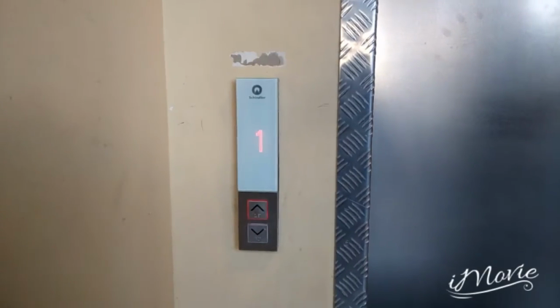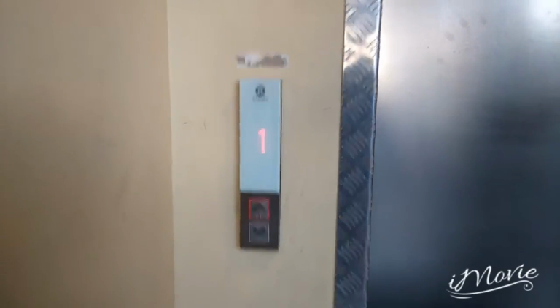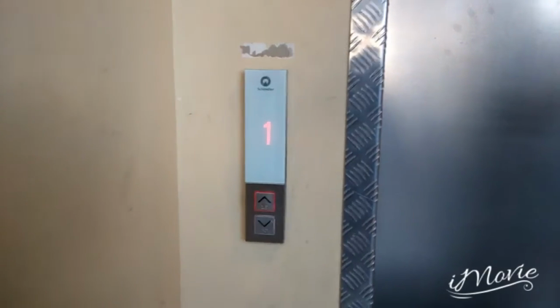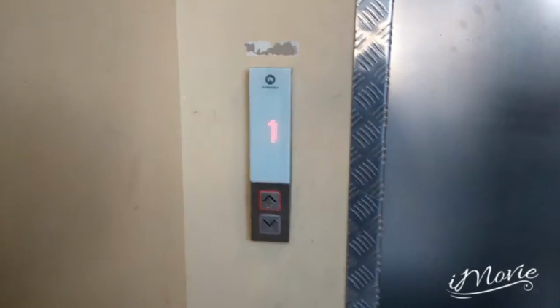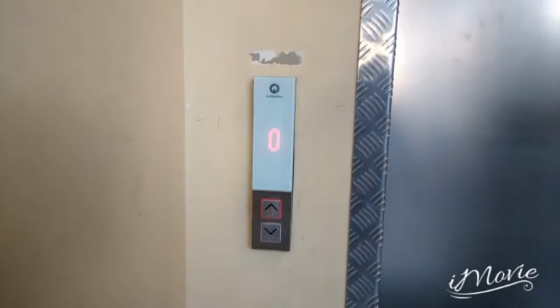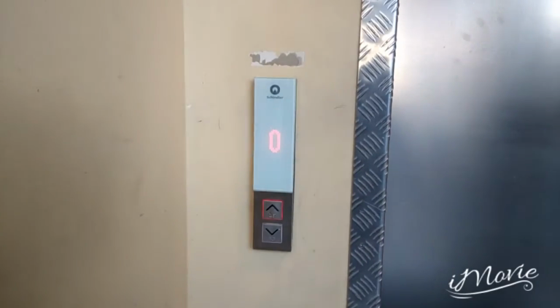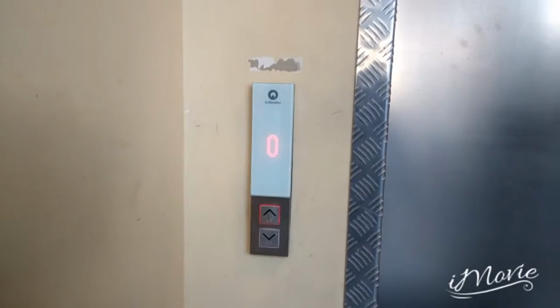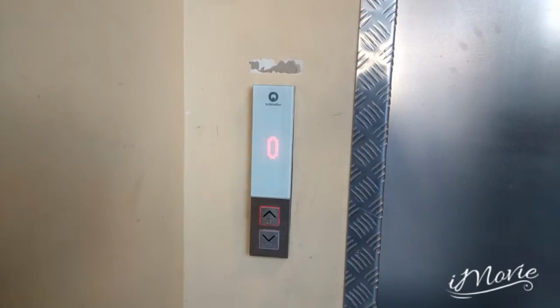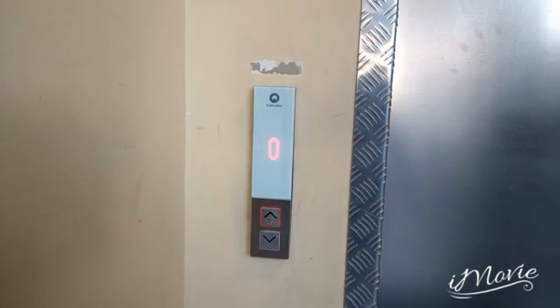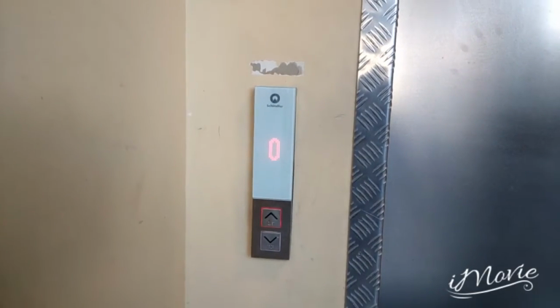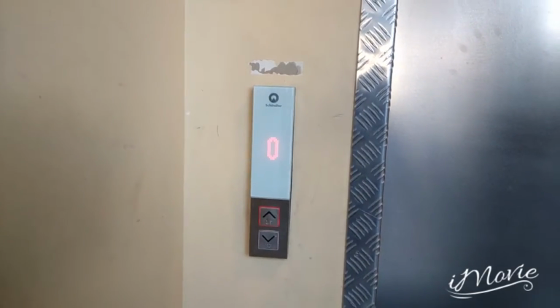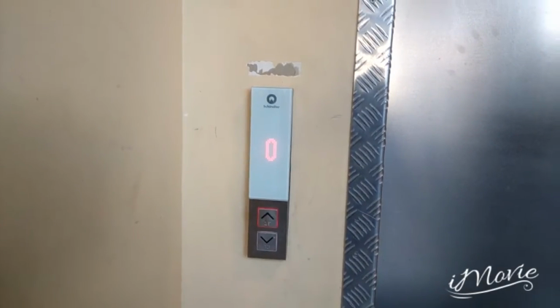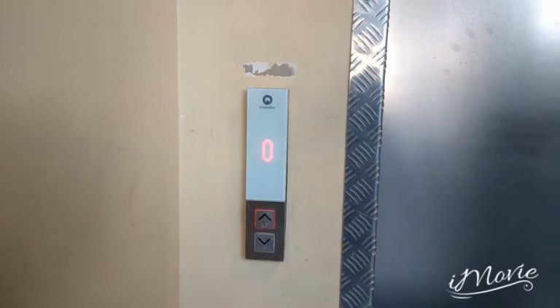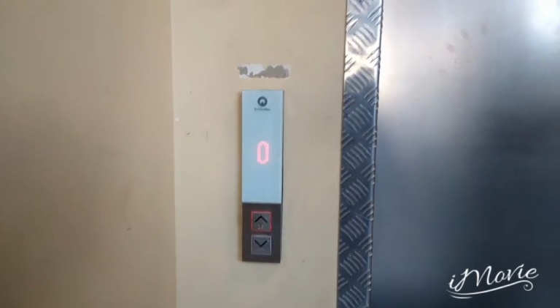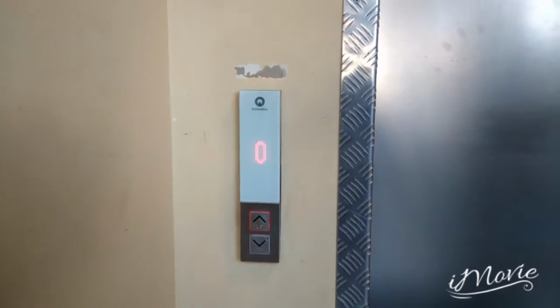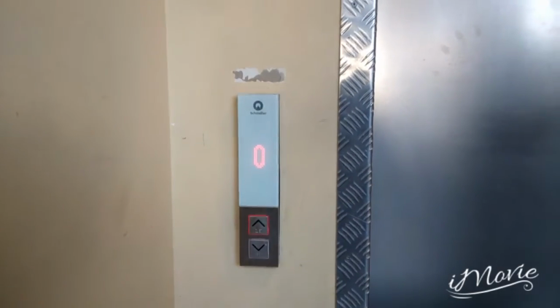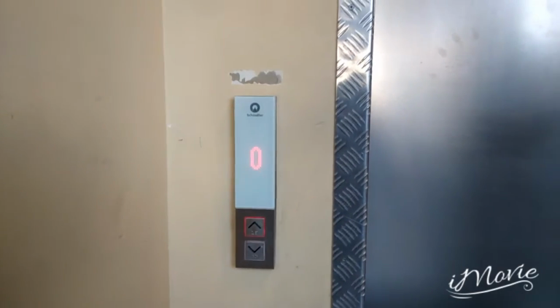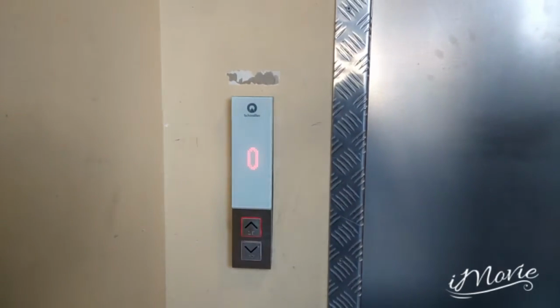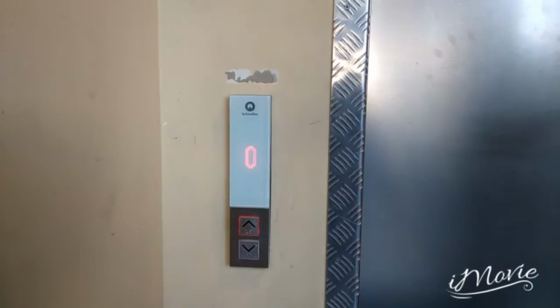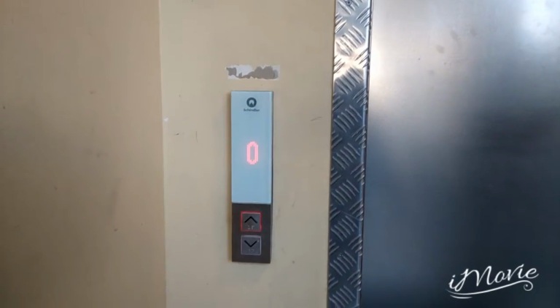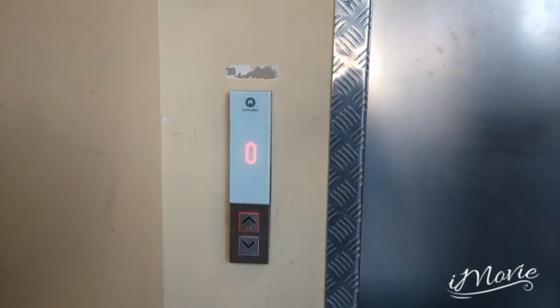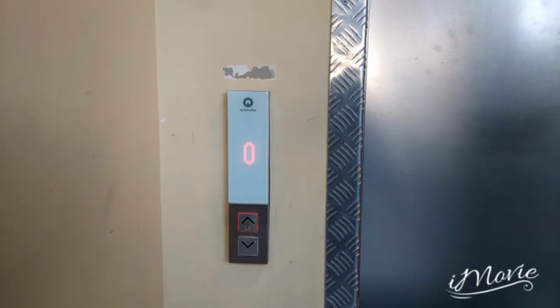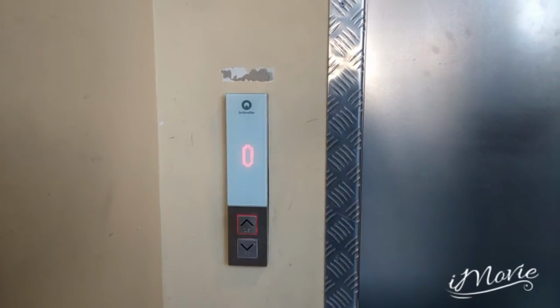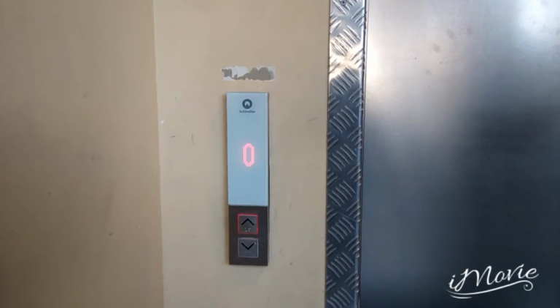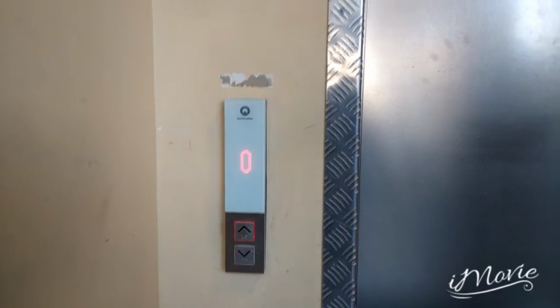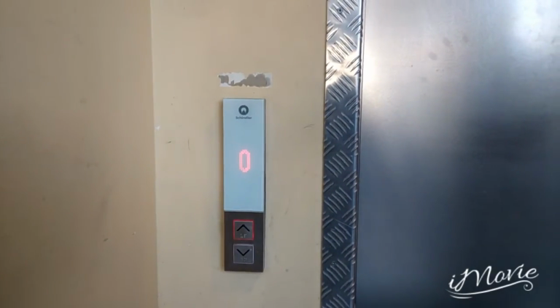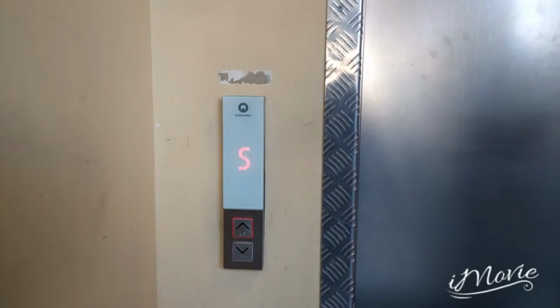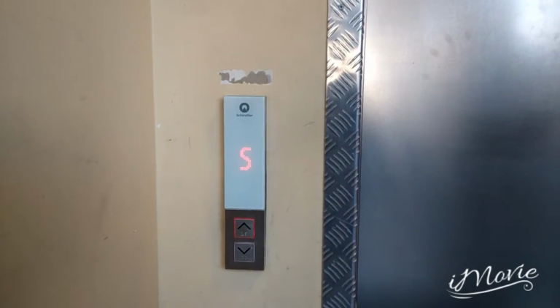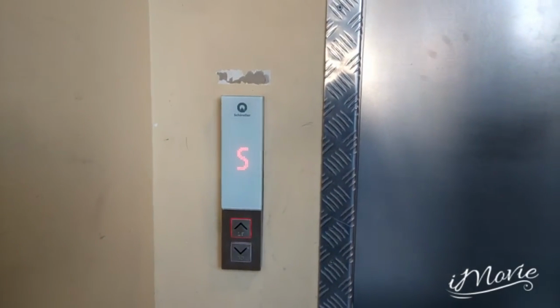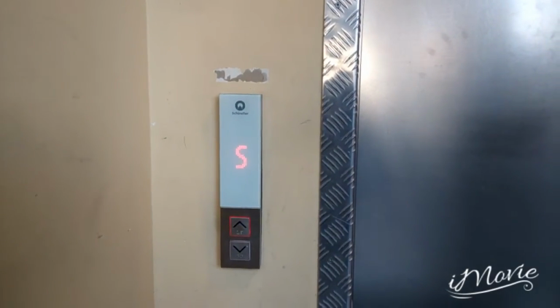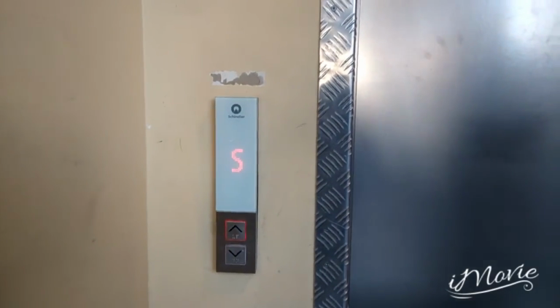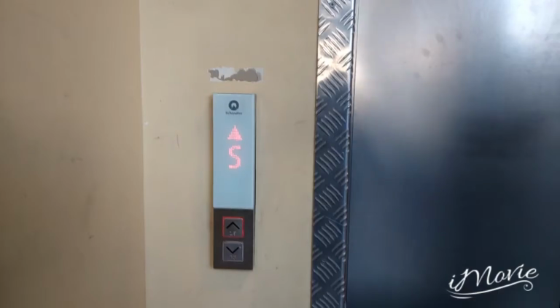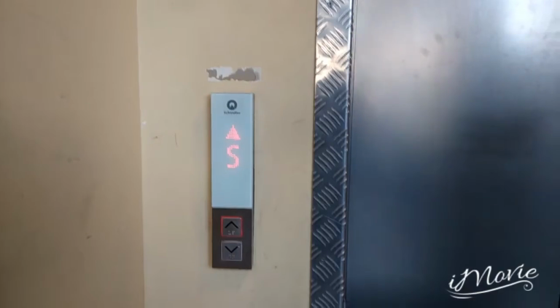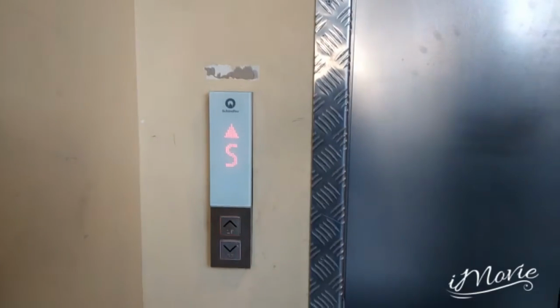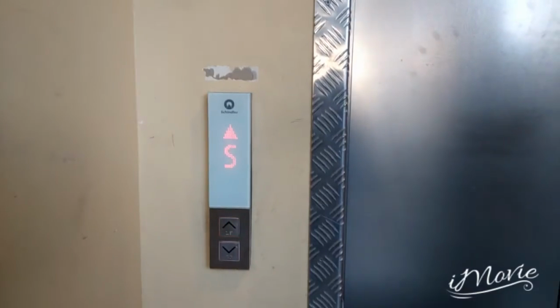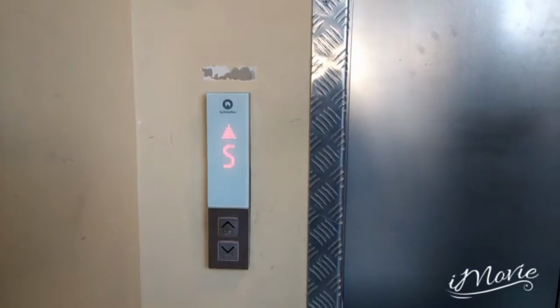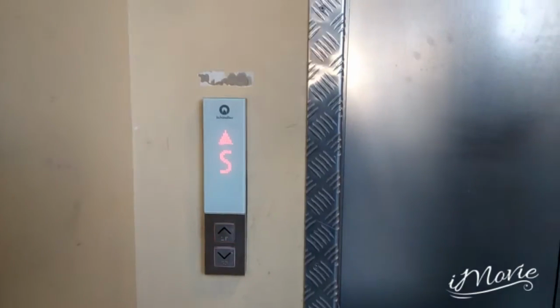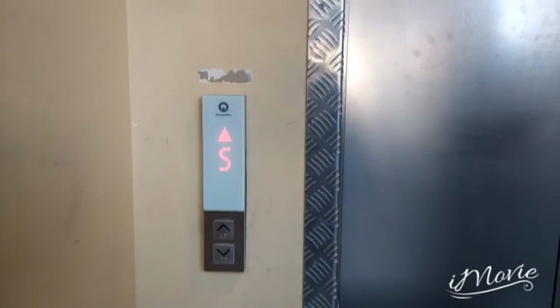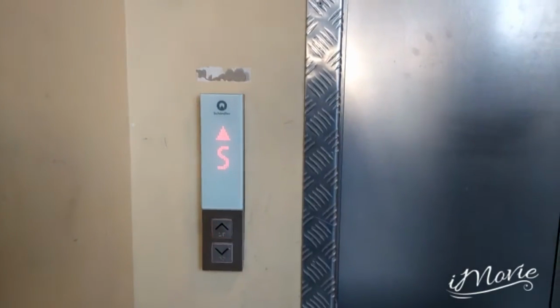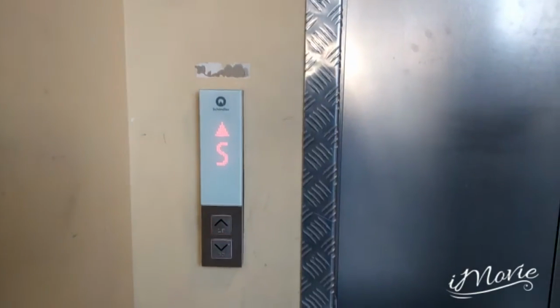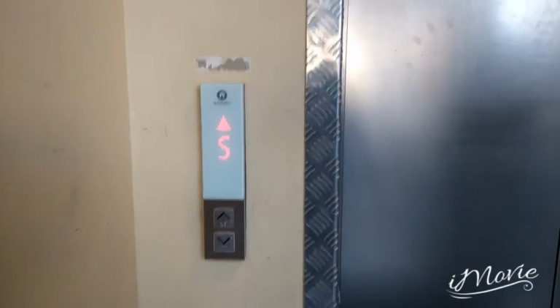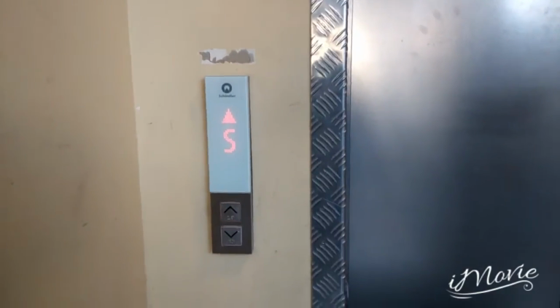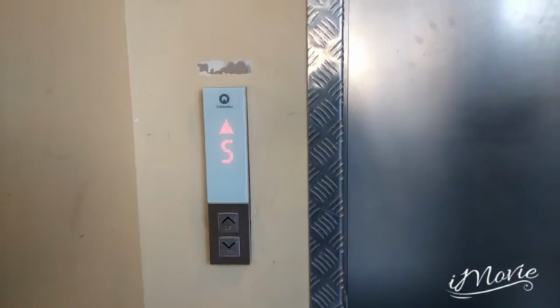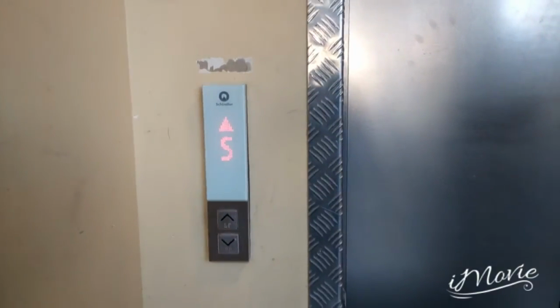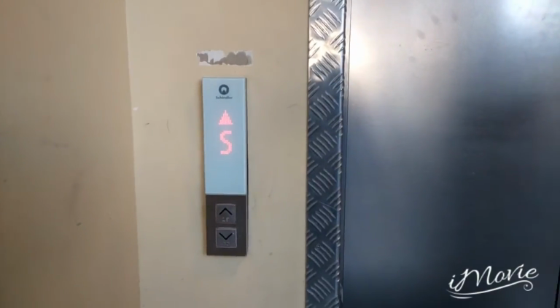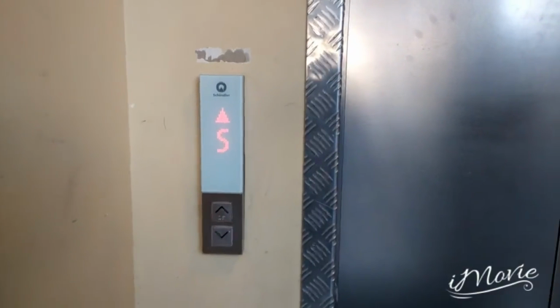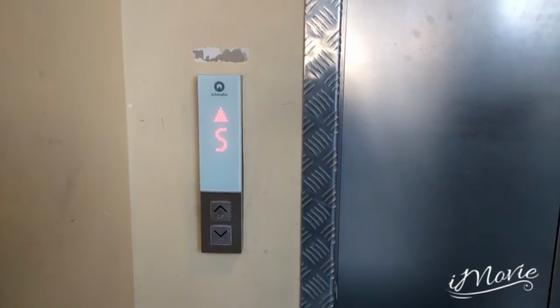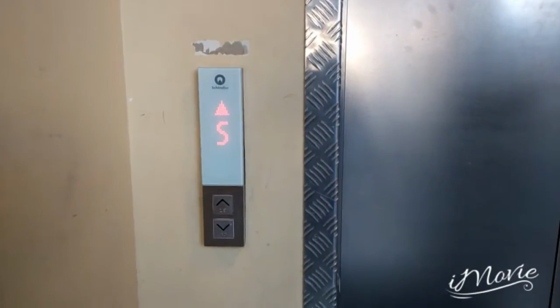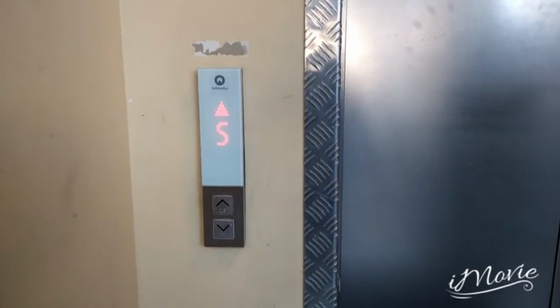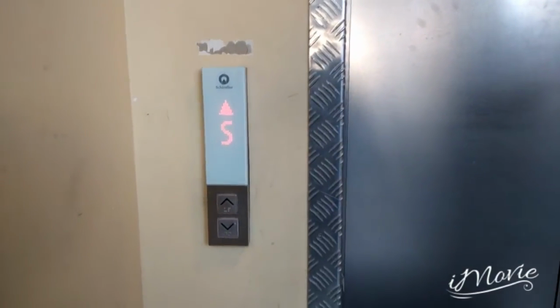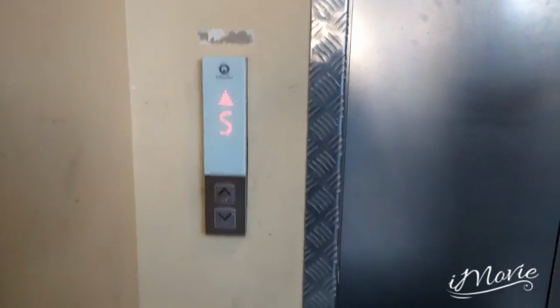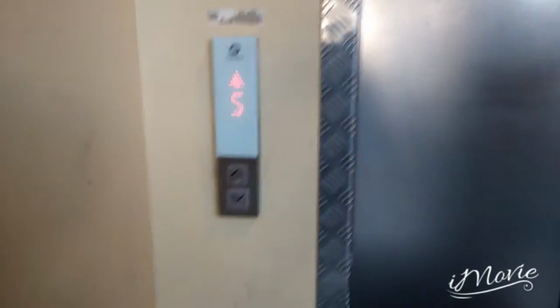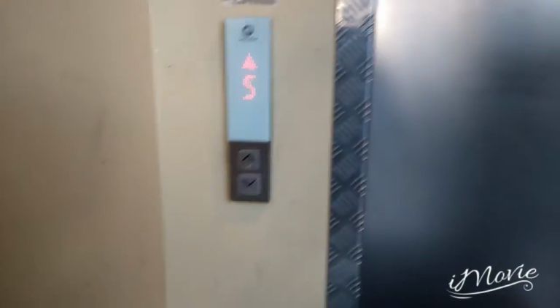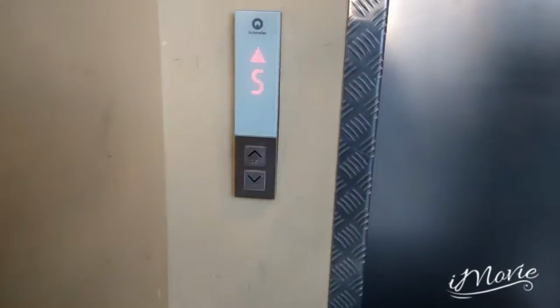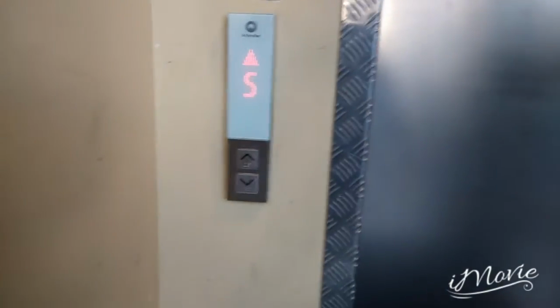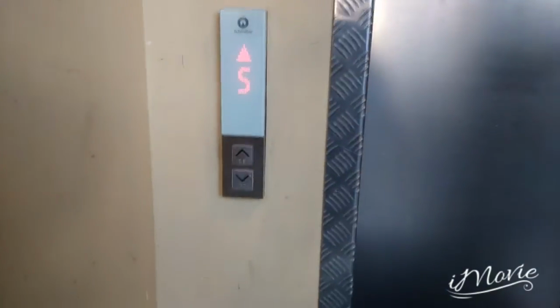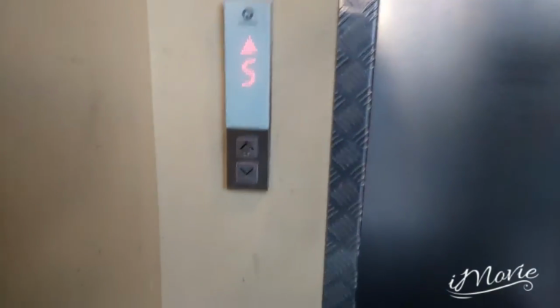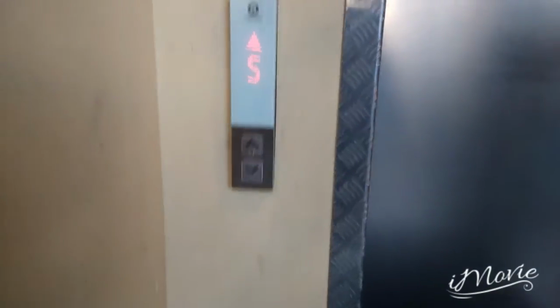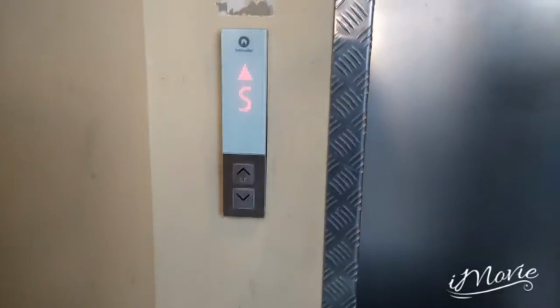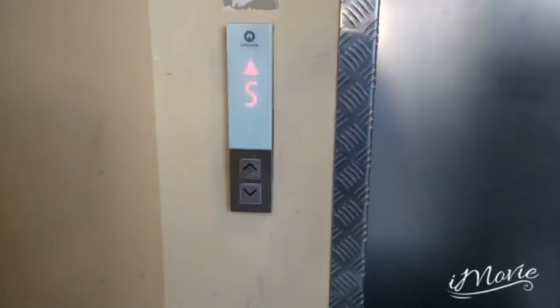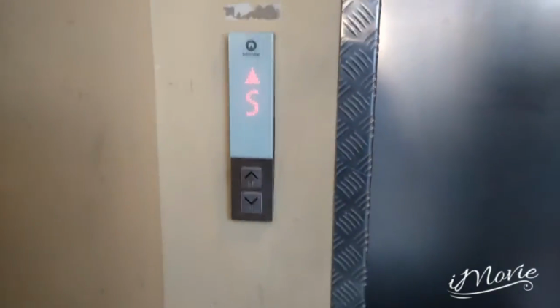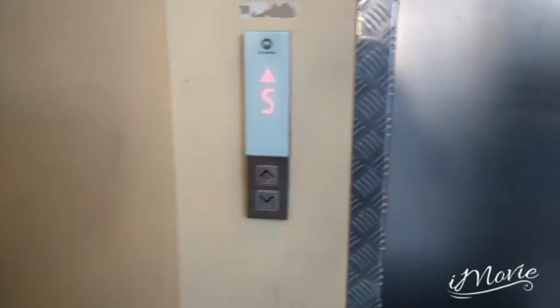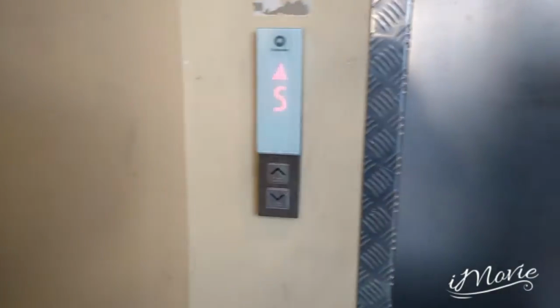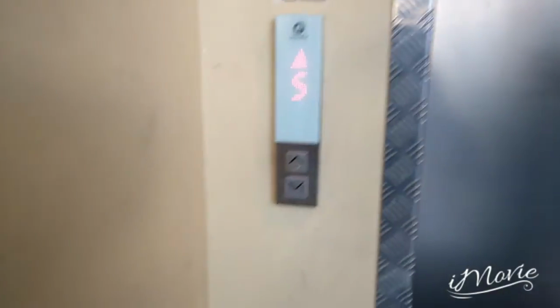Here is the lift. This level is called floor S, and the floor below us is floor B.